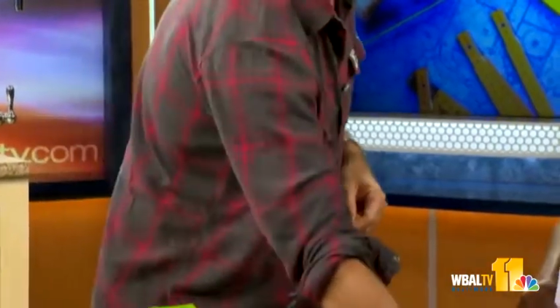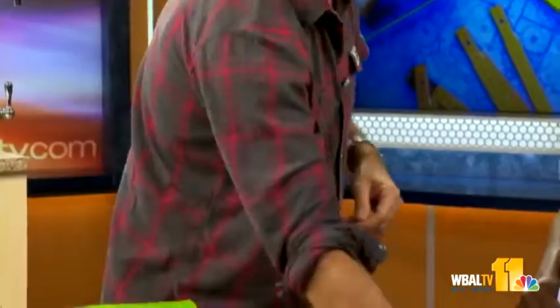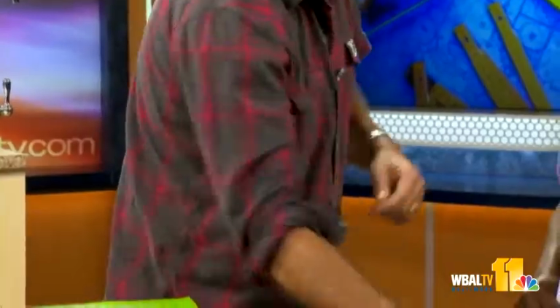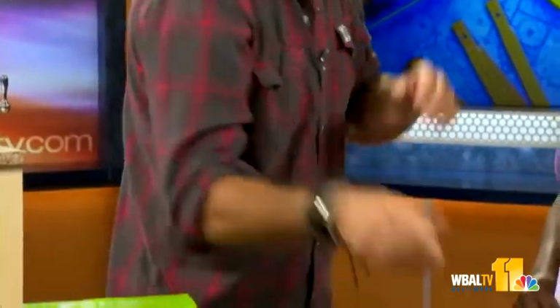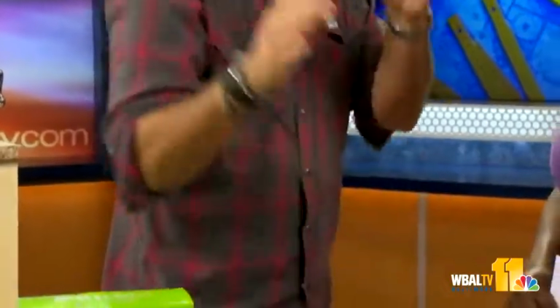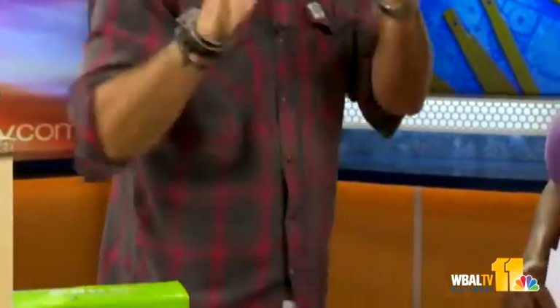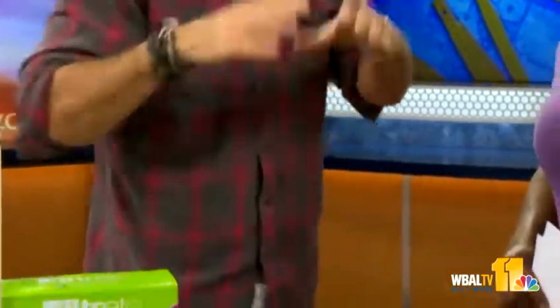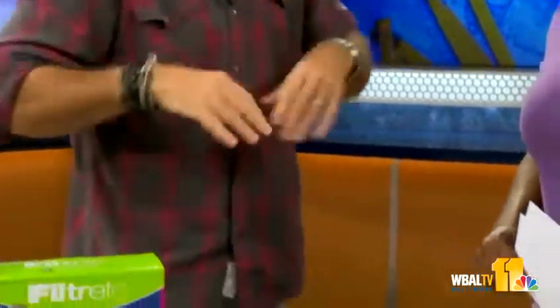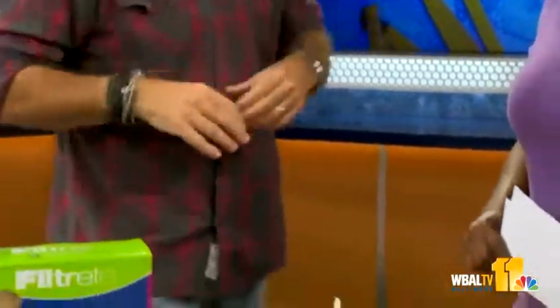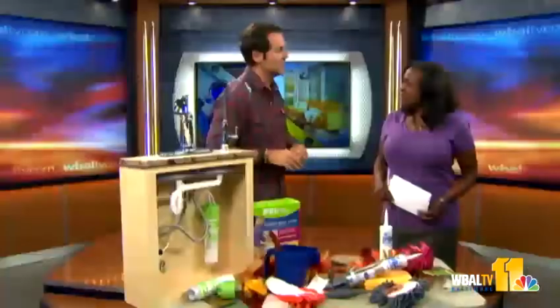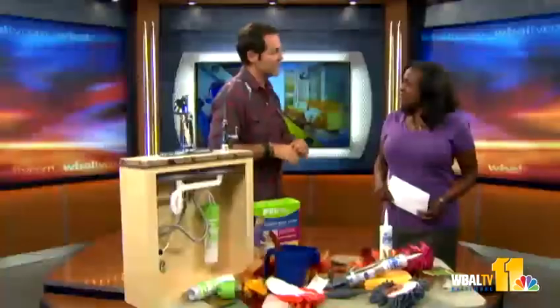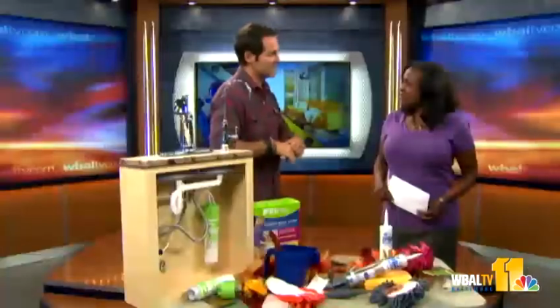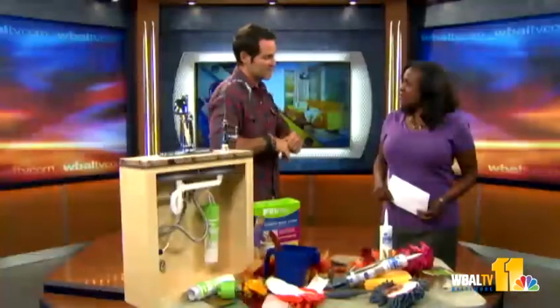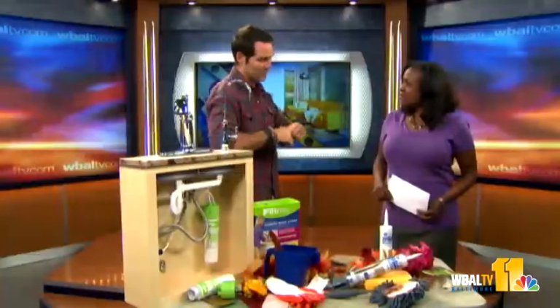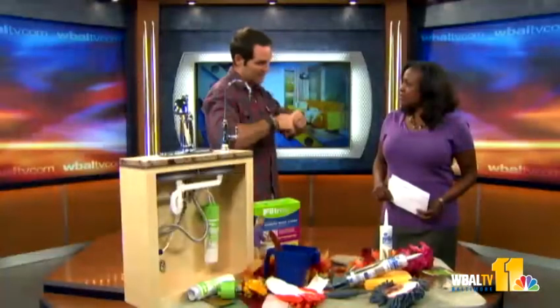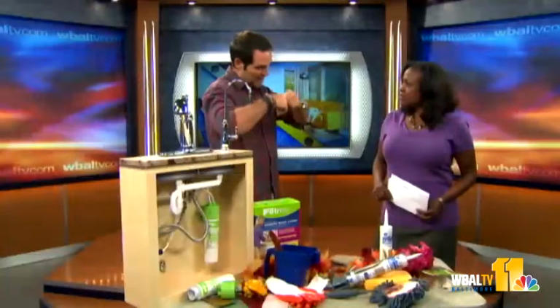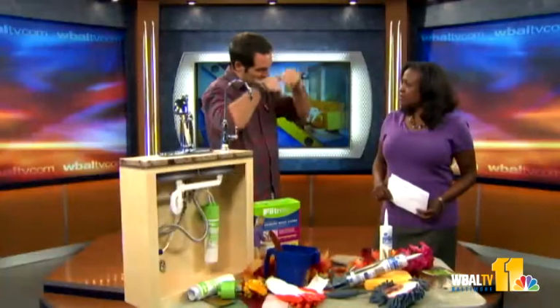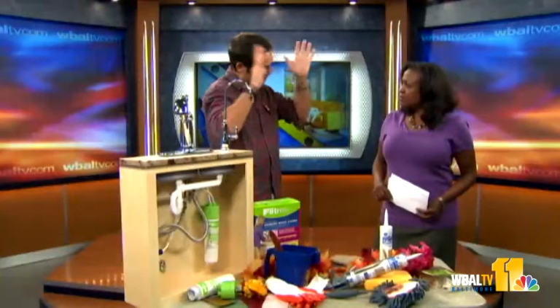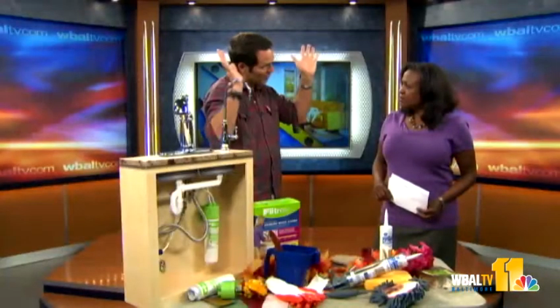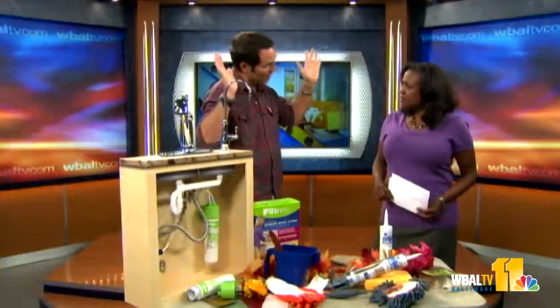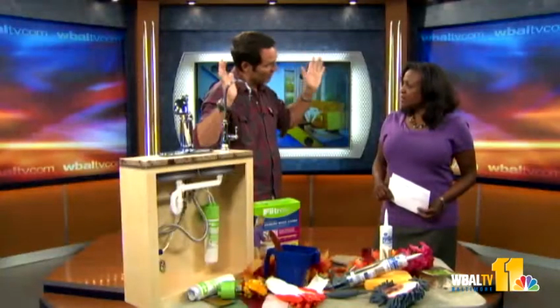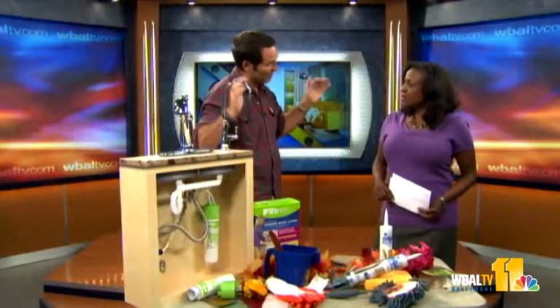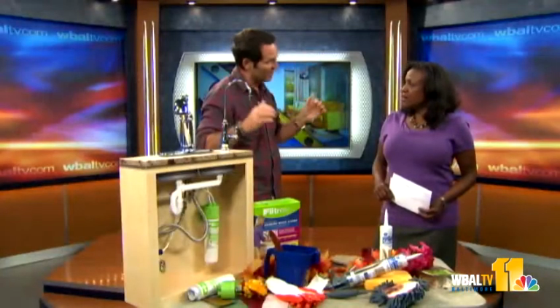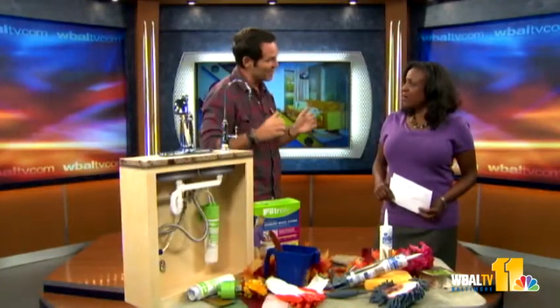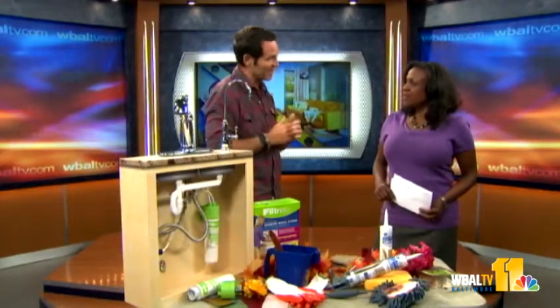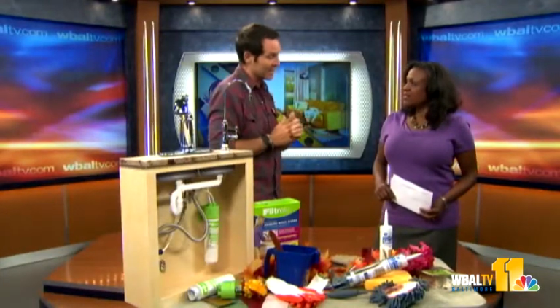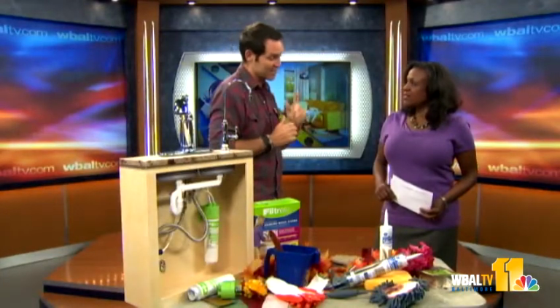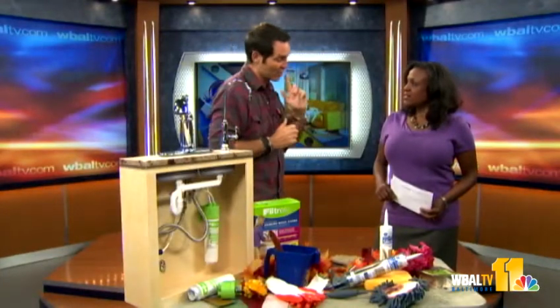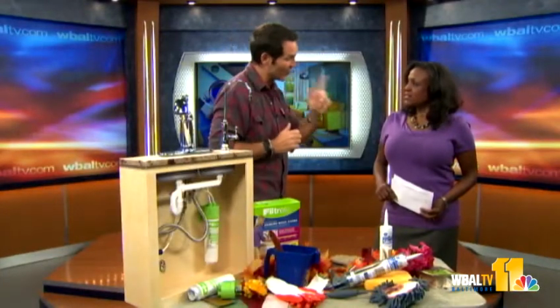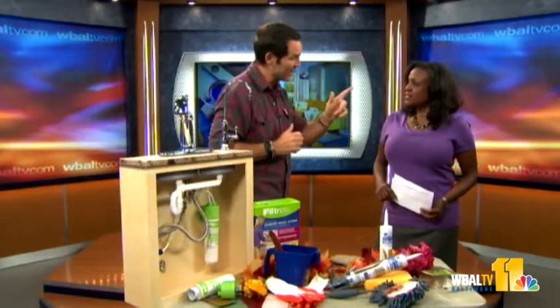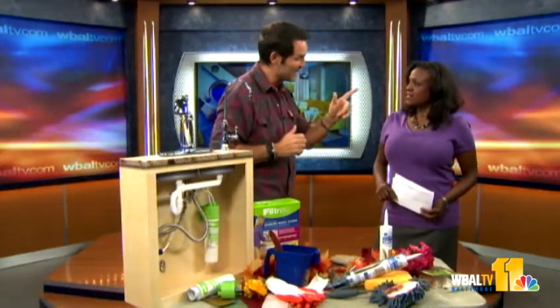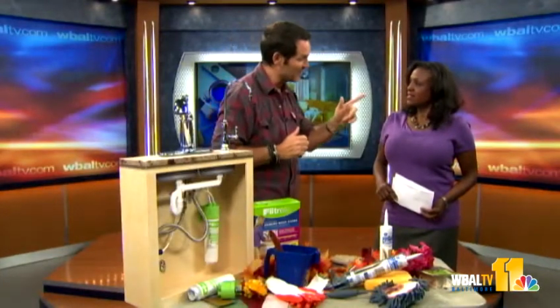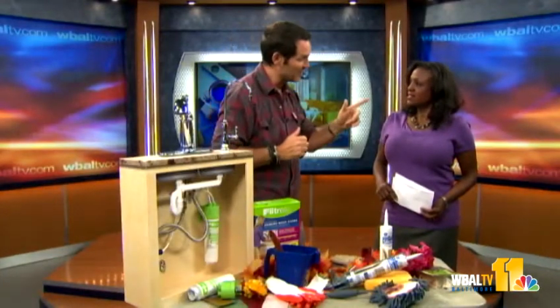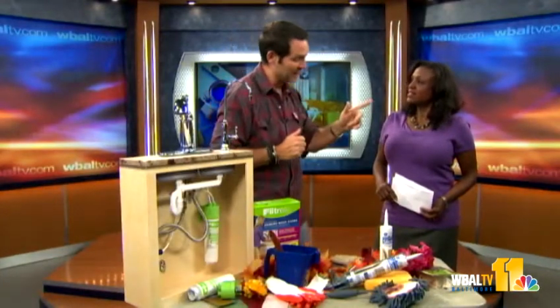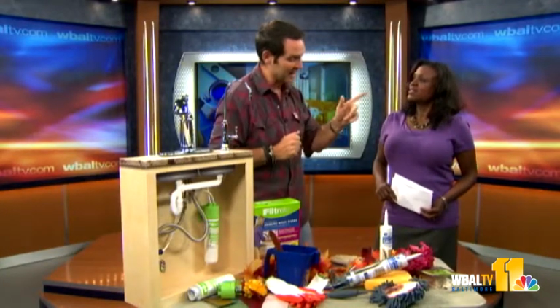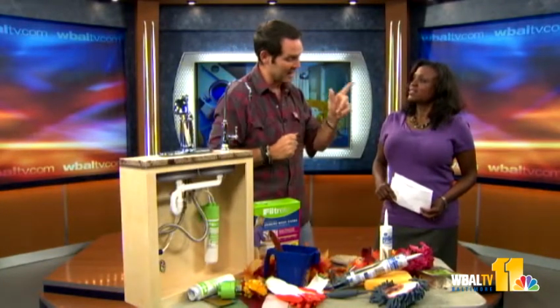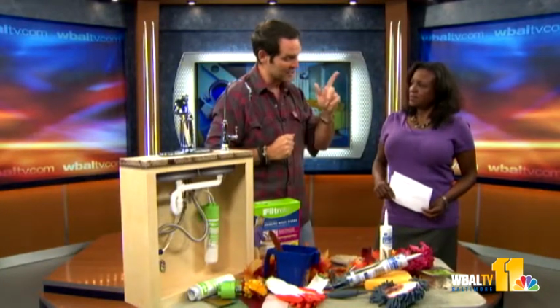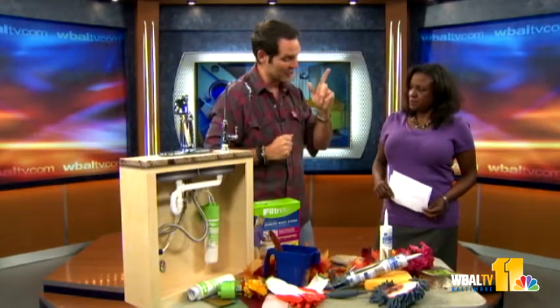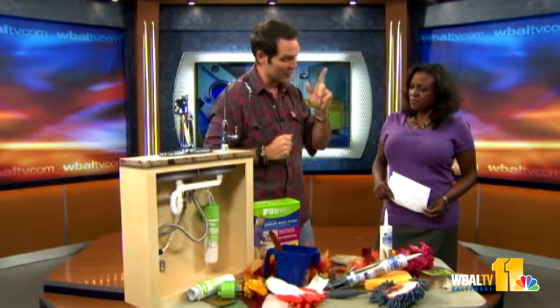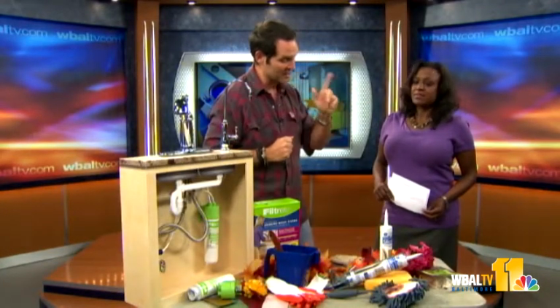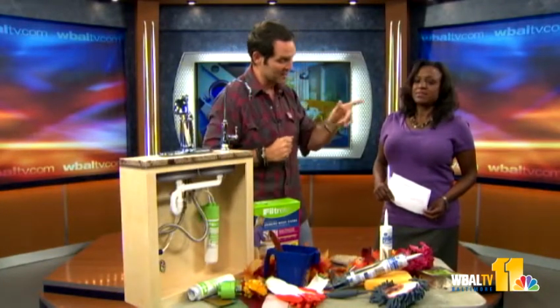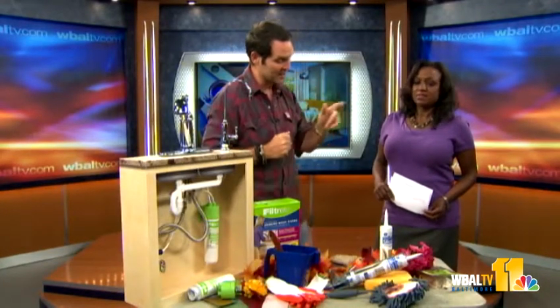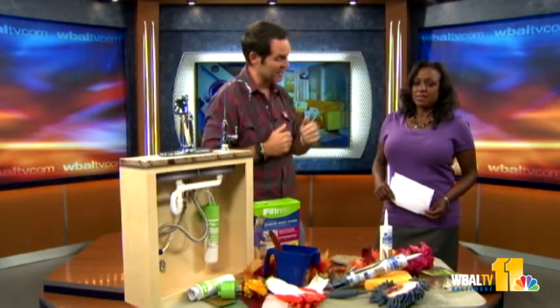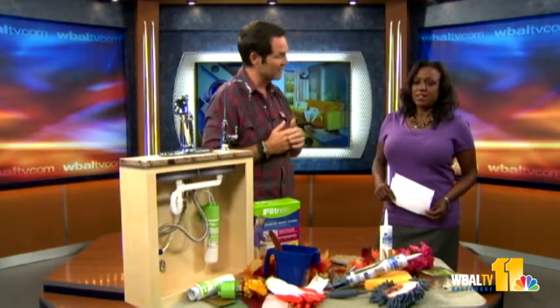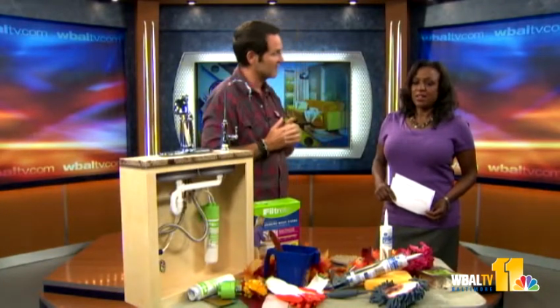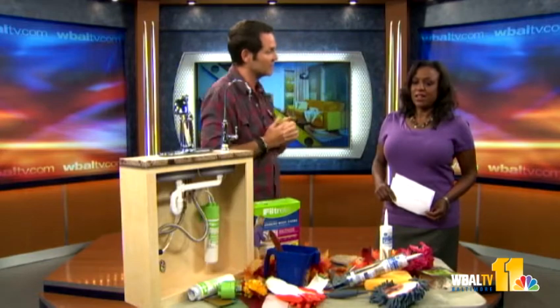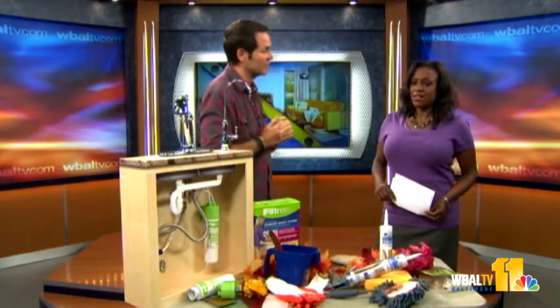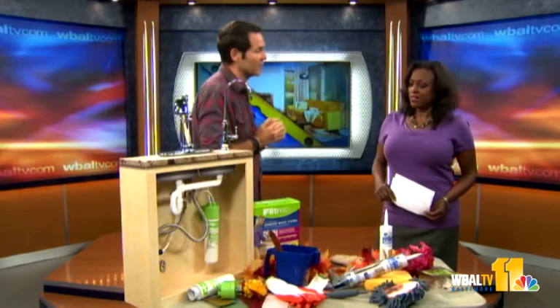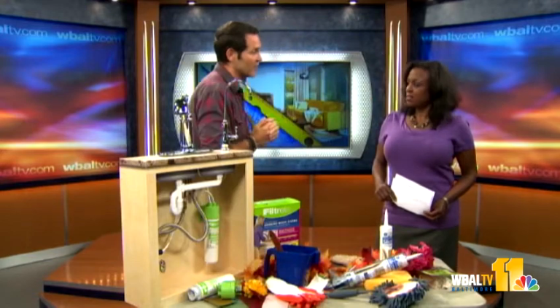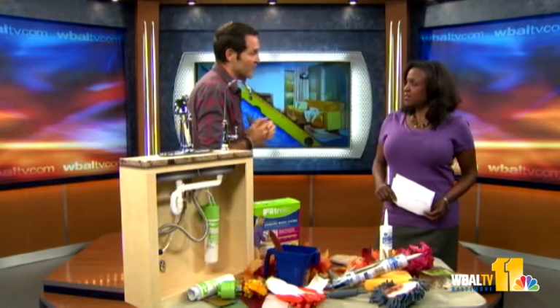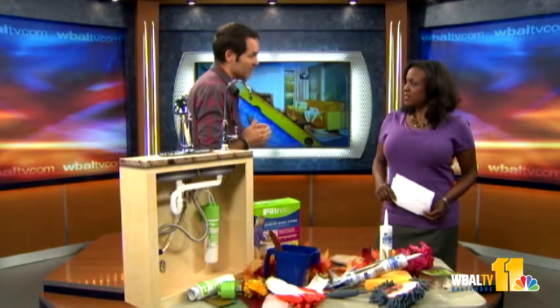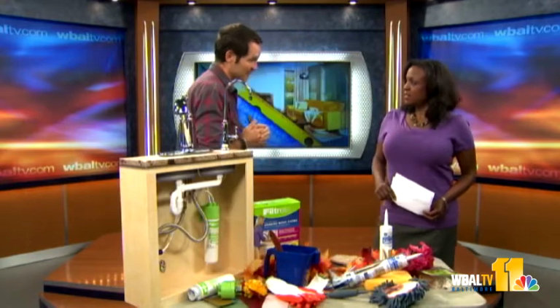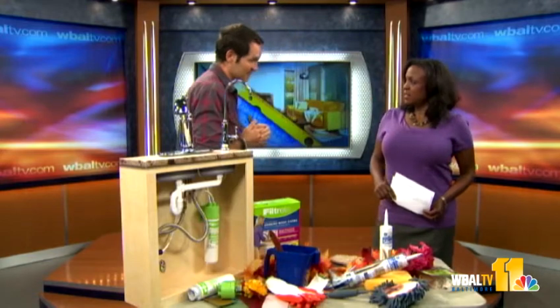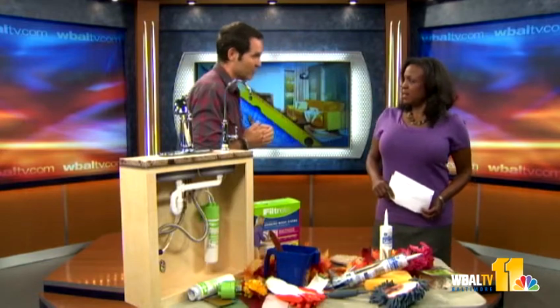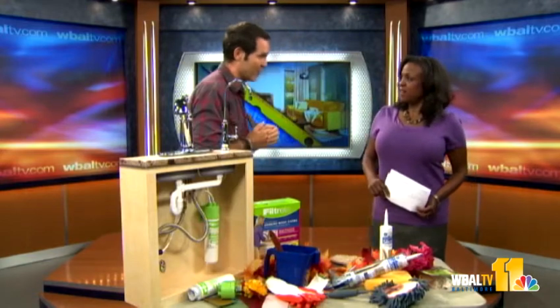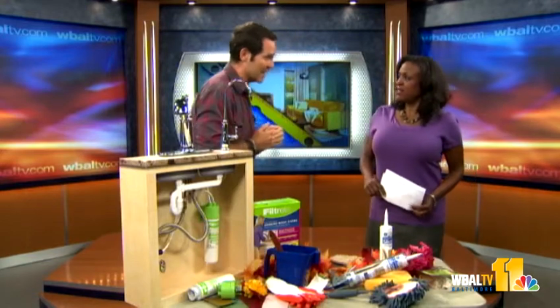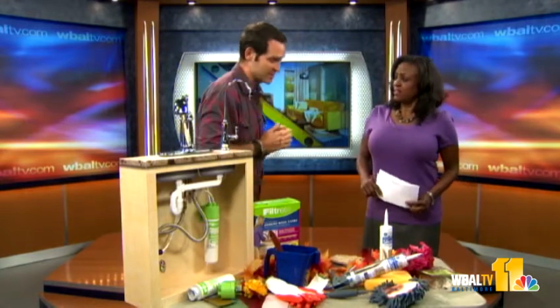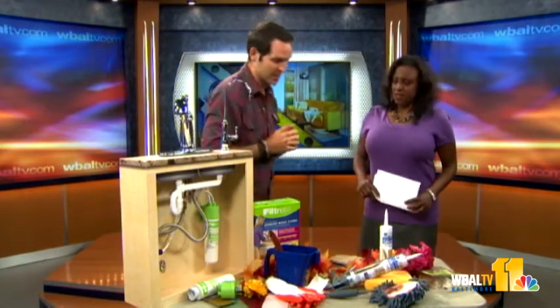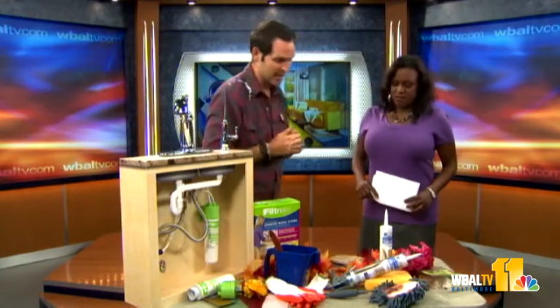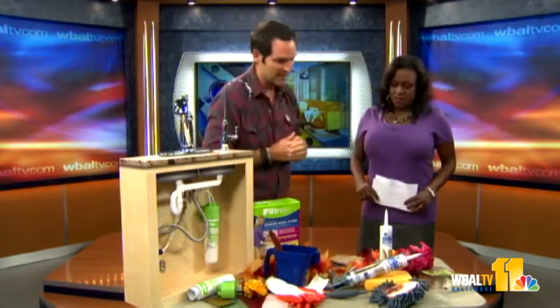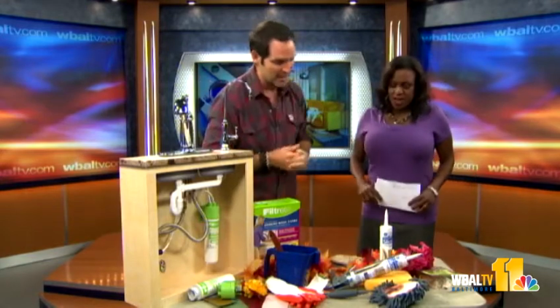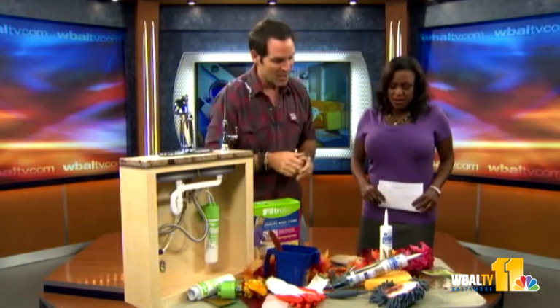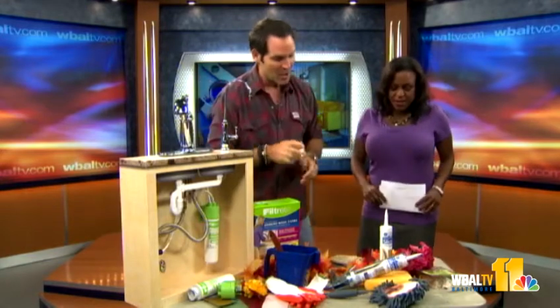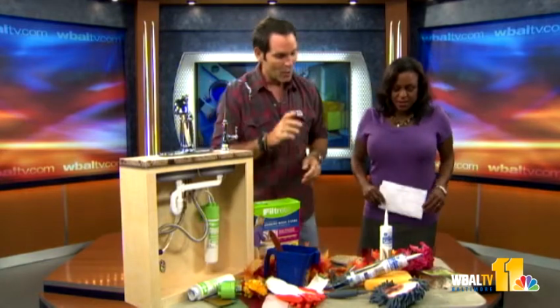They'll go into their dormant phase, but in the spring, boom, they'll come right back out. It's a great time to plant, and it's a great time to get things for a very inexpensive price.